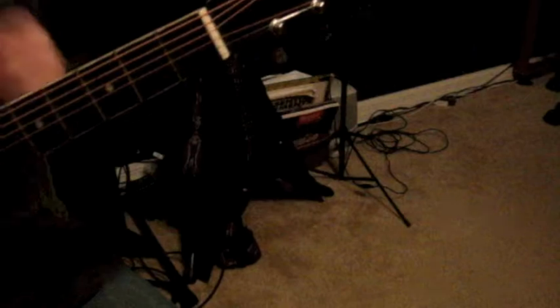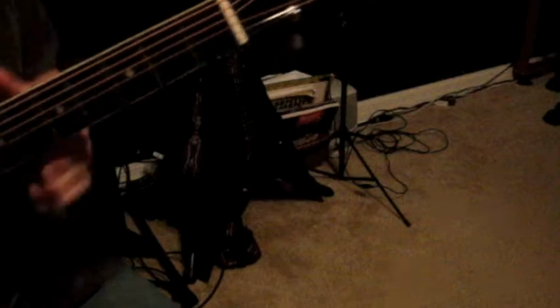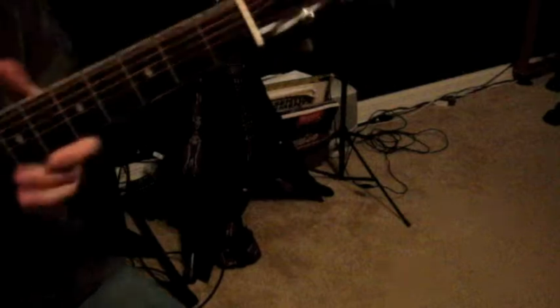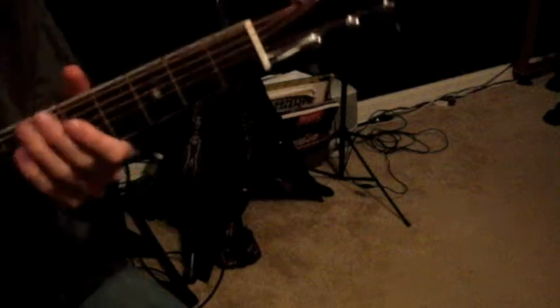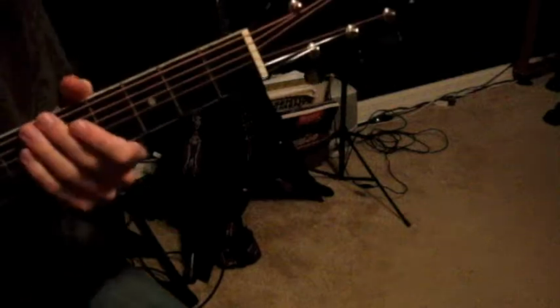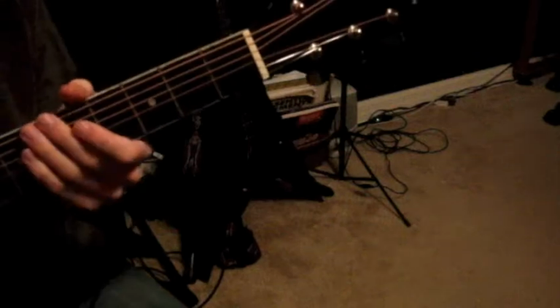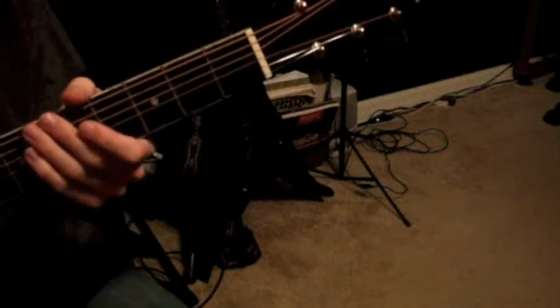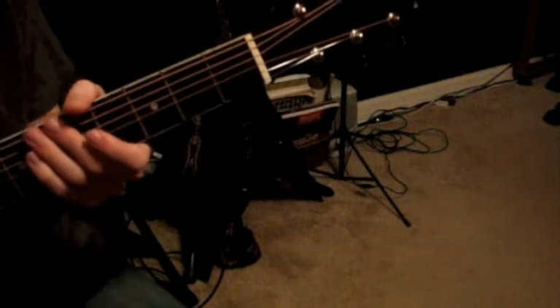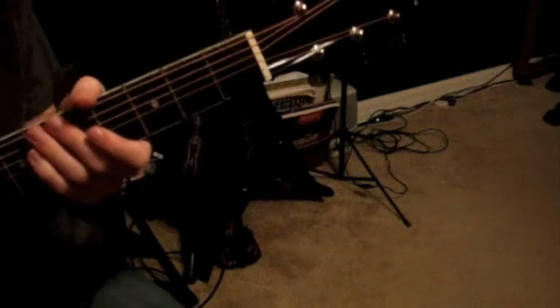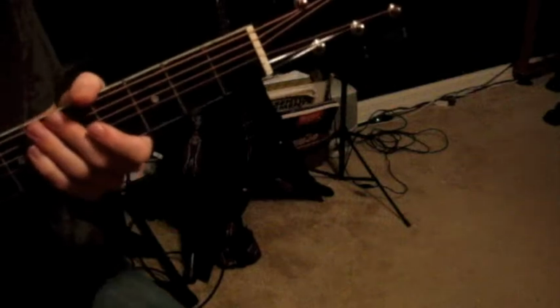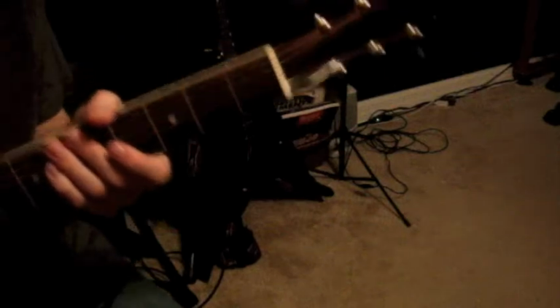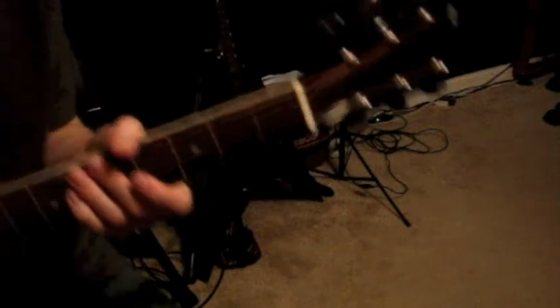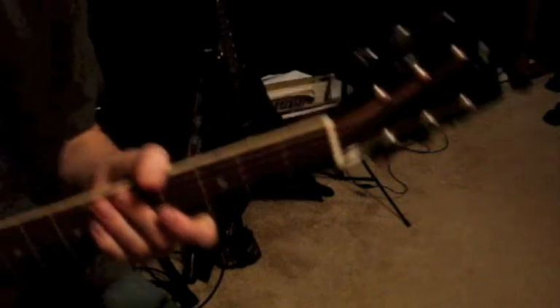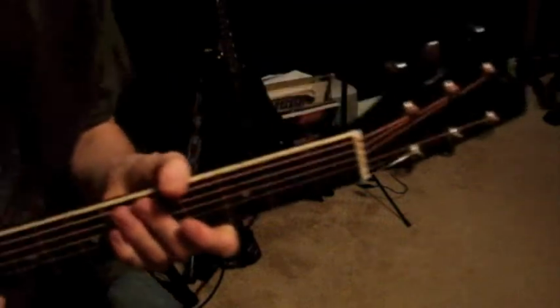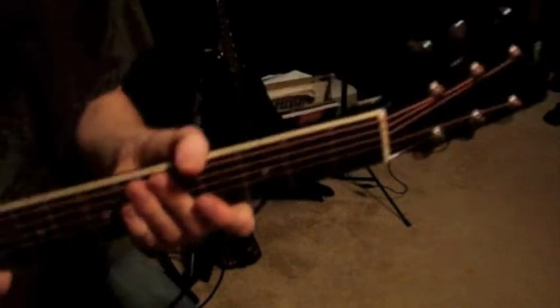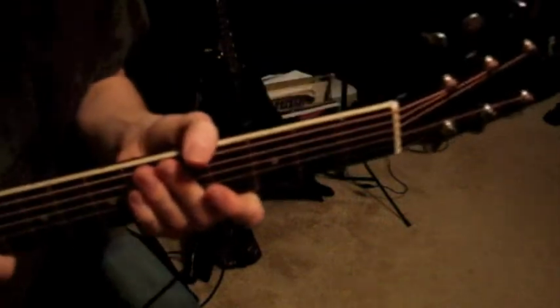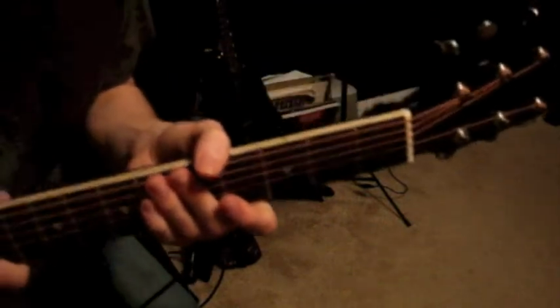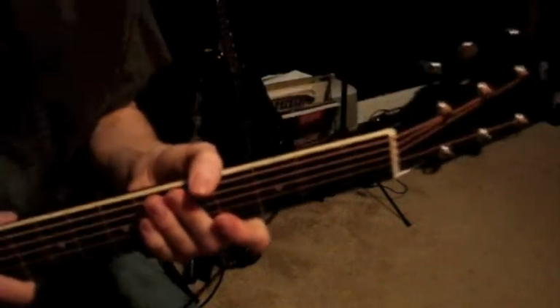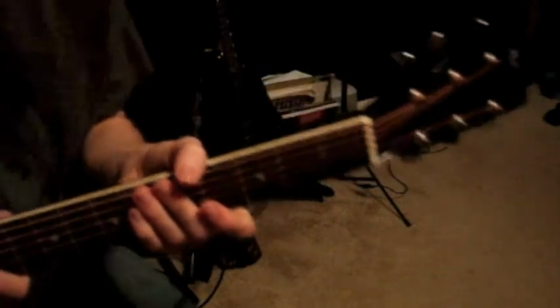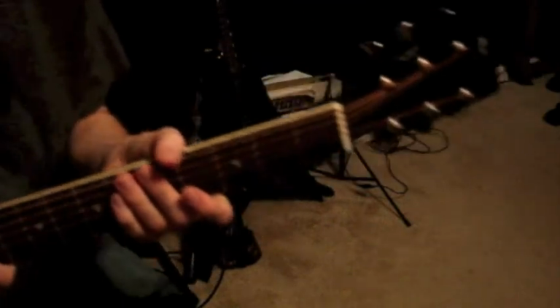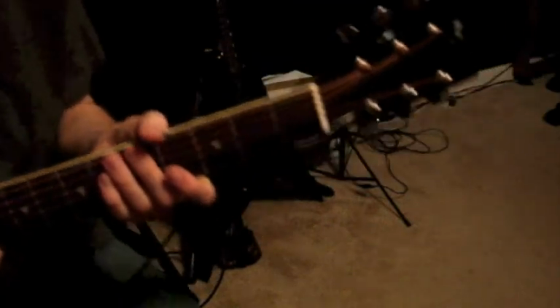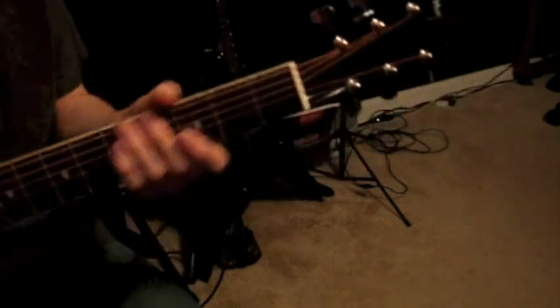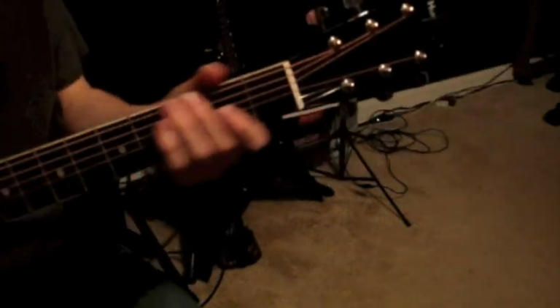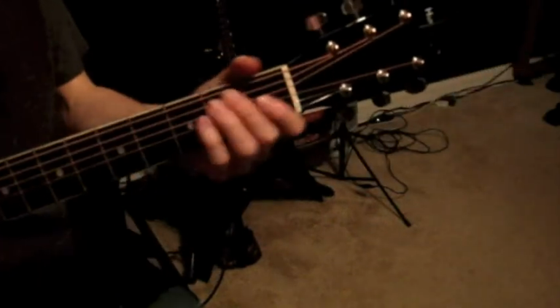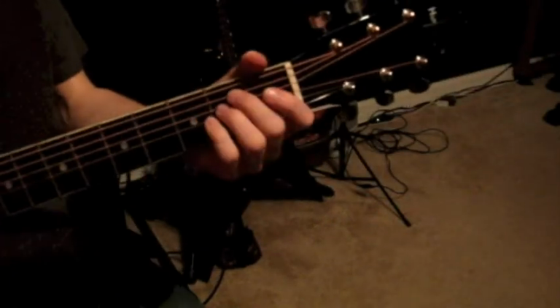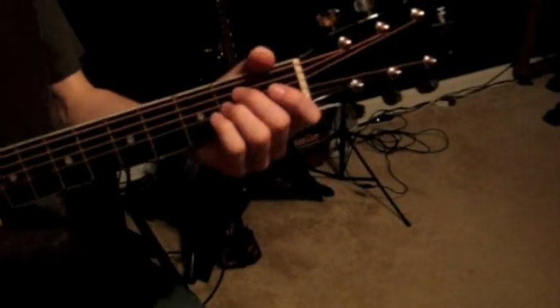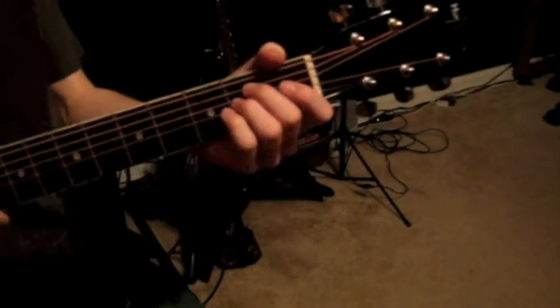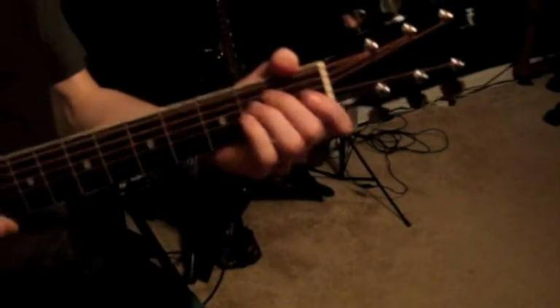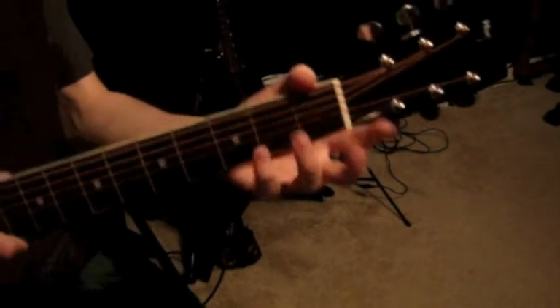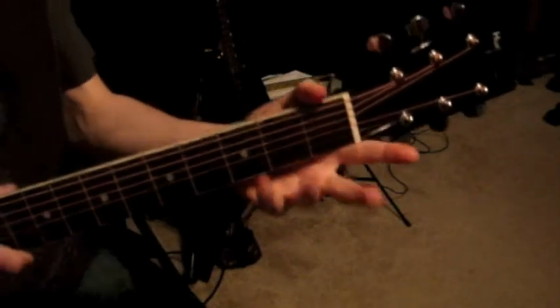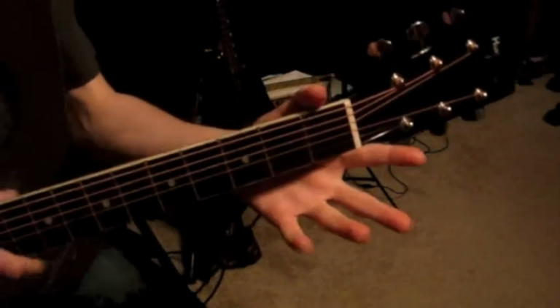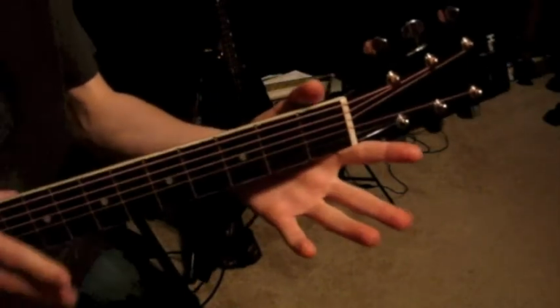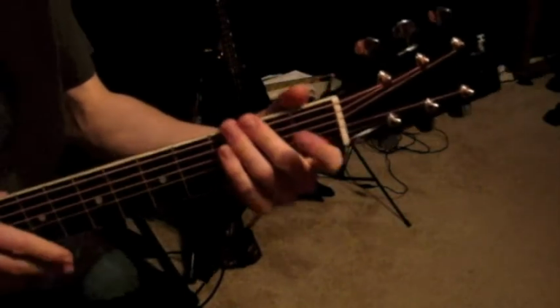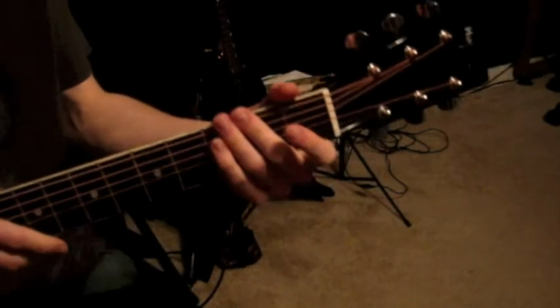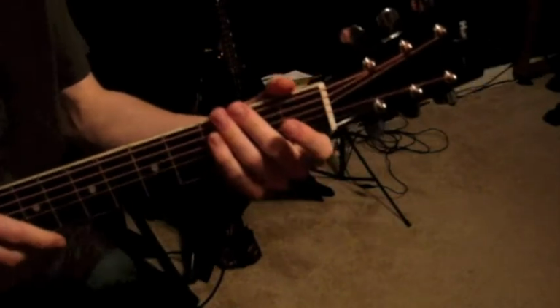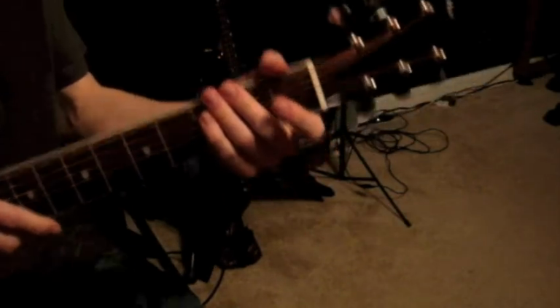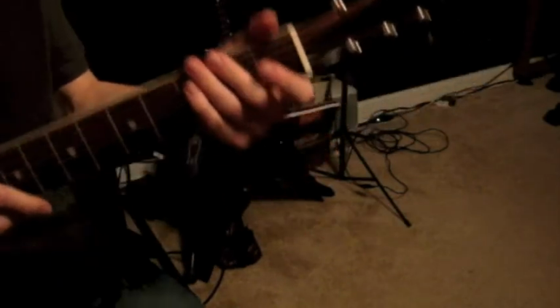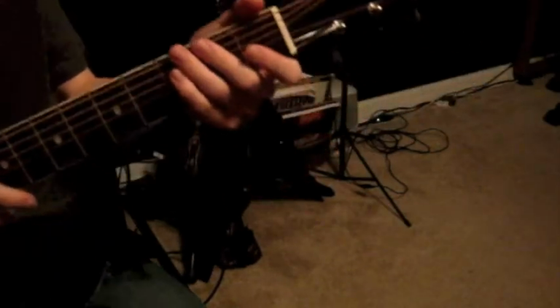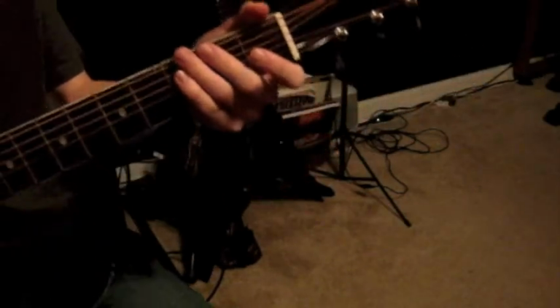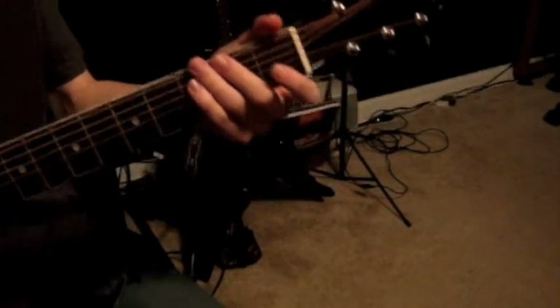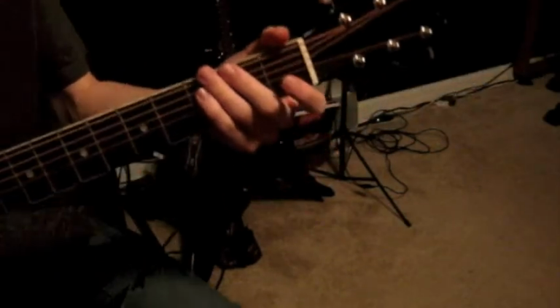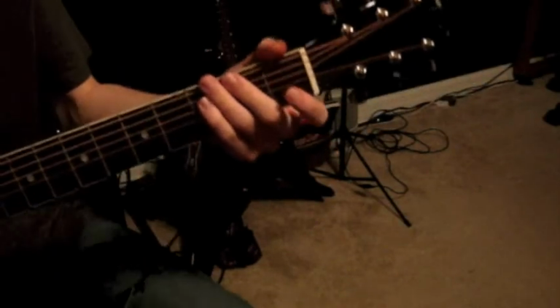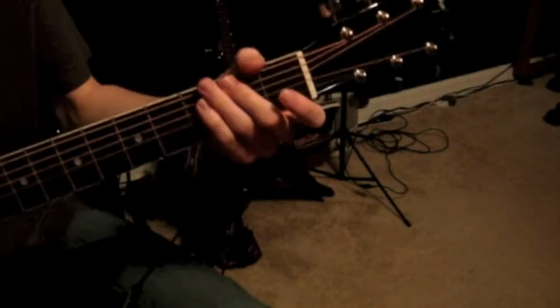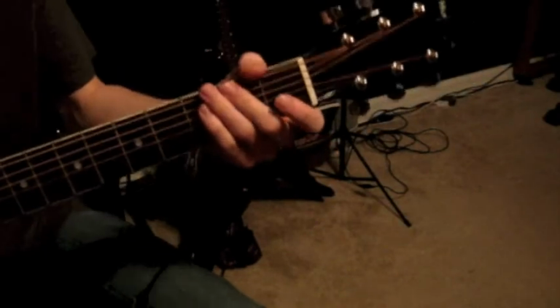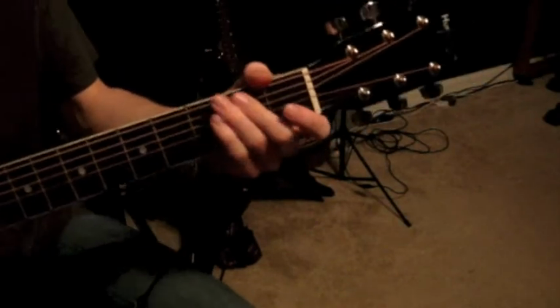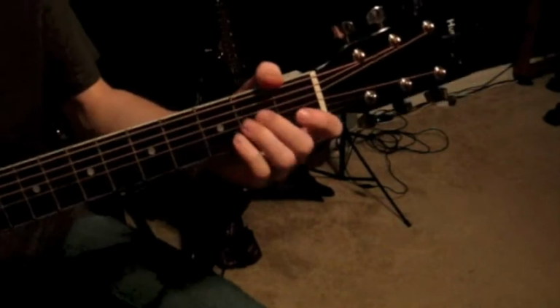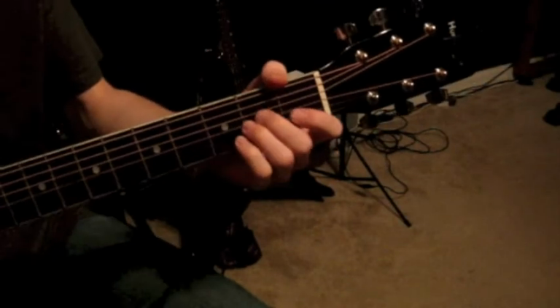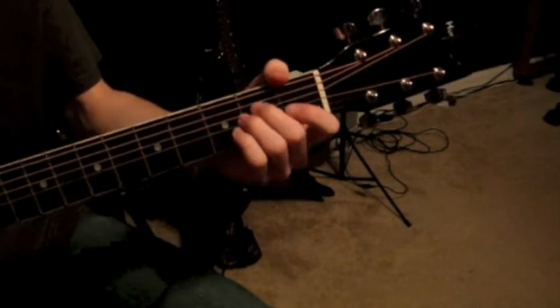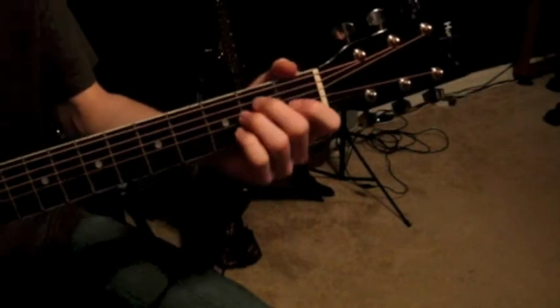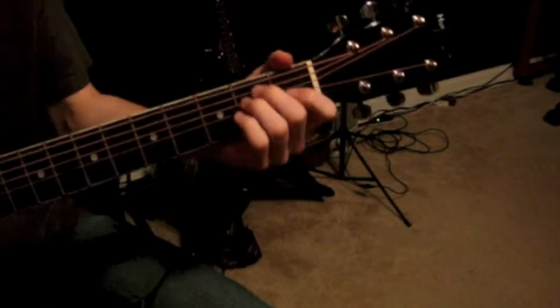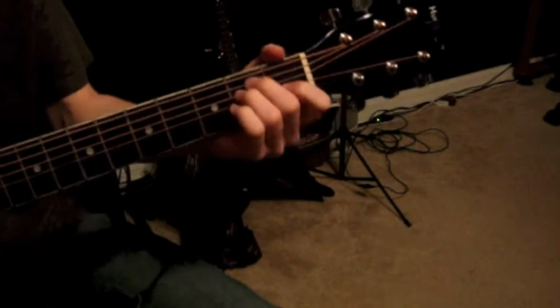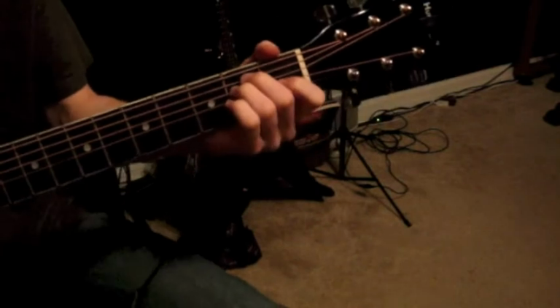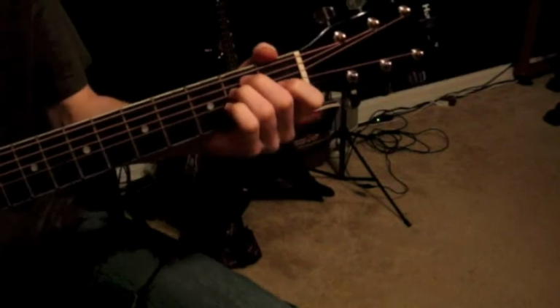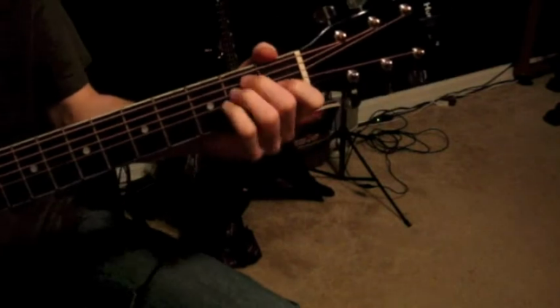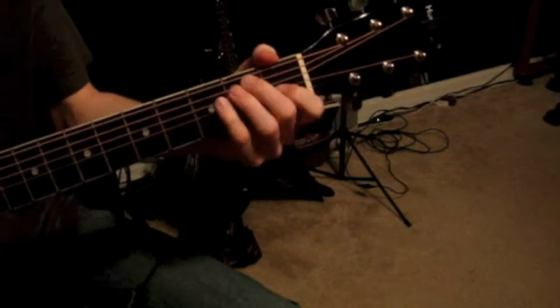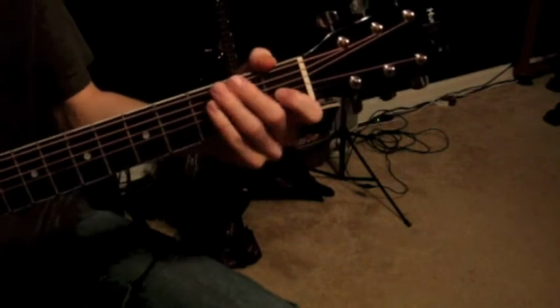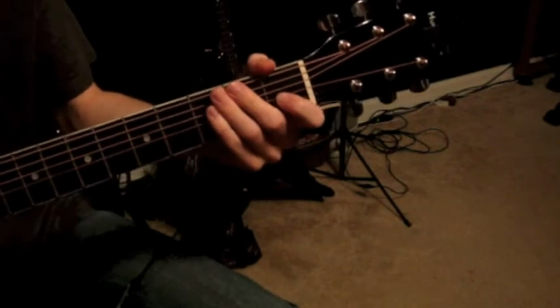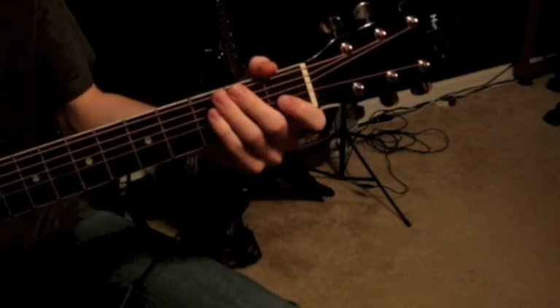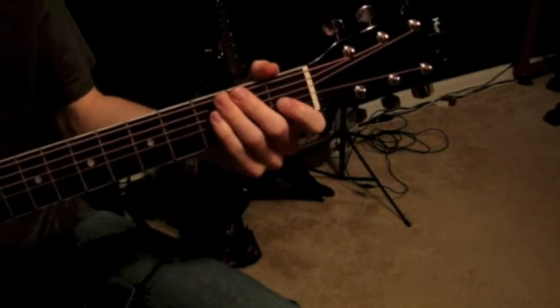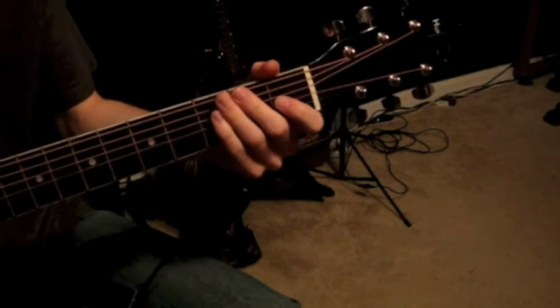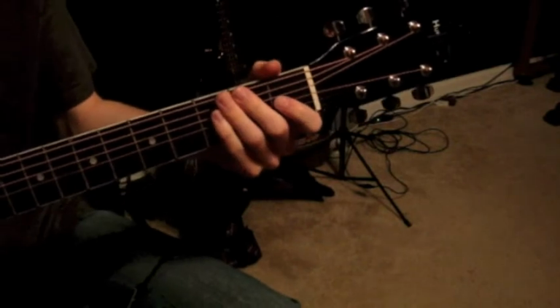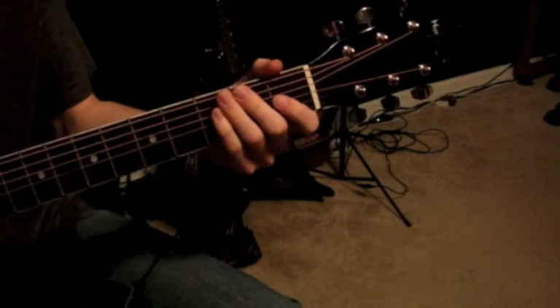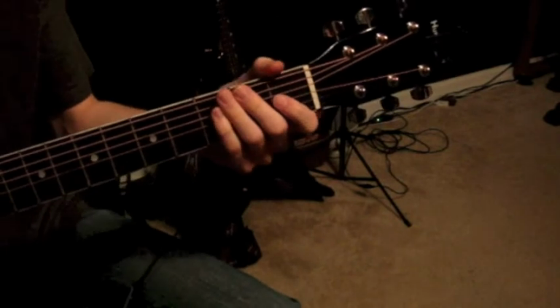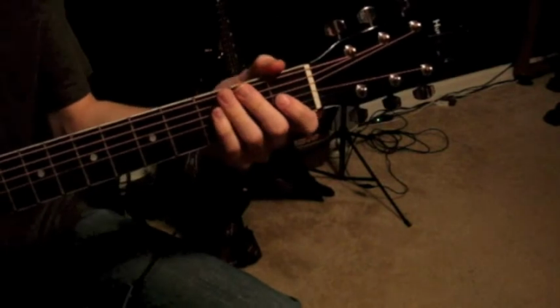Hi, this is Michael from MVR Music Lessons, and today I'm going to be talking about chords. So let's jump right into it.